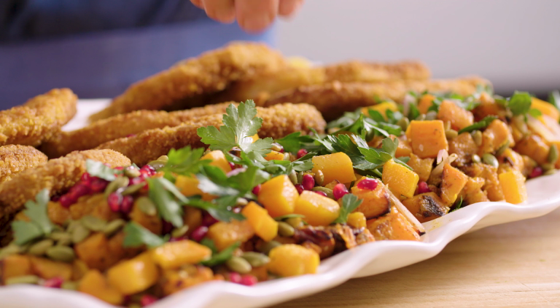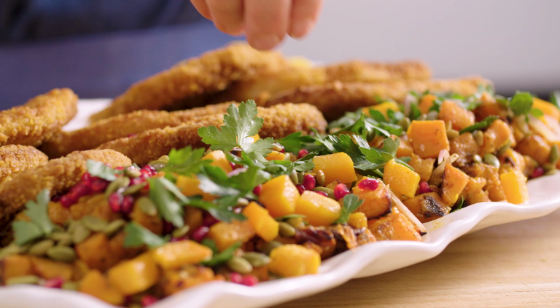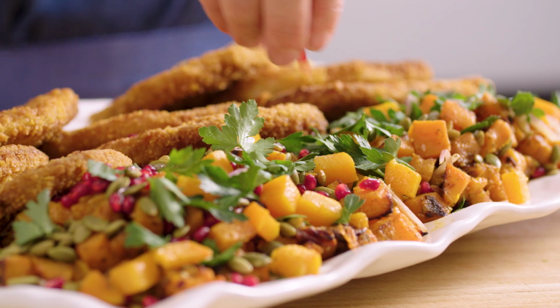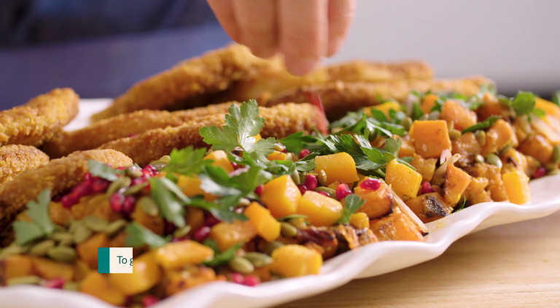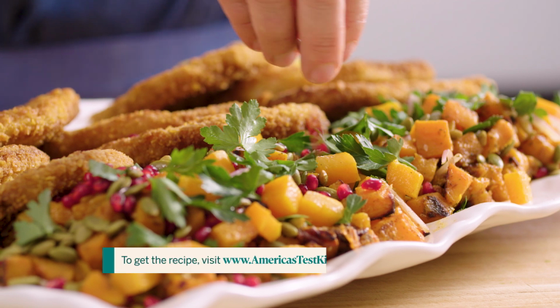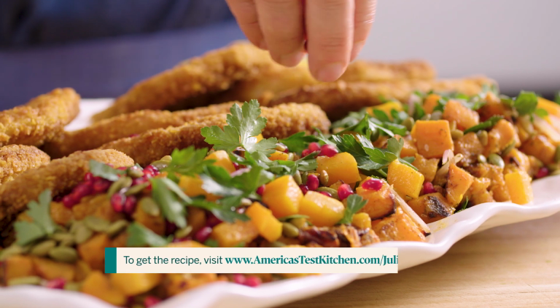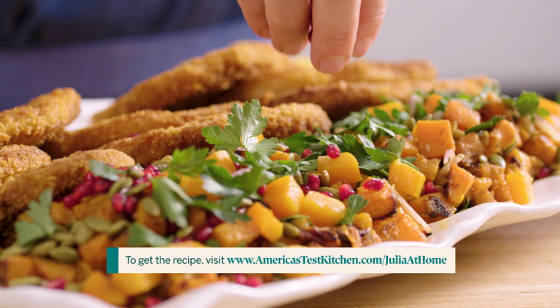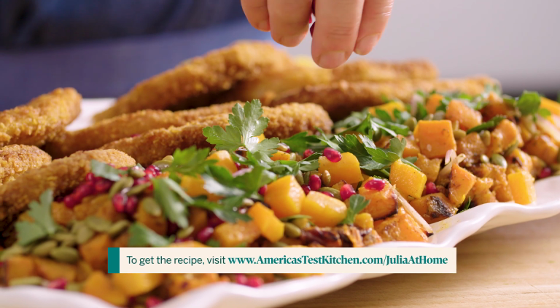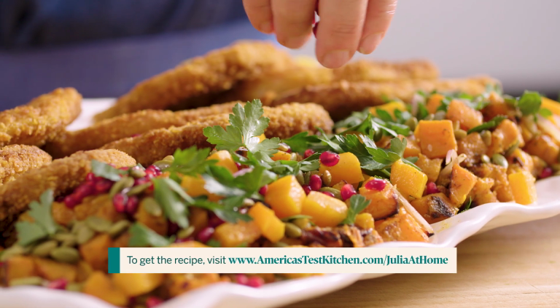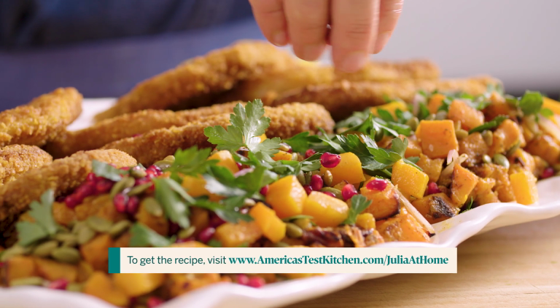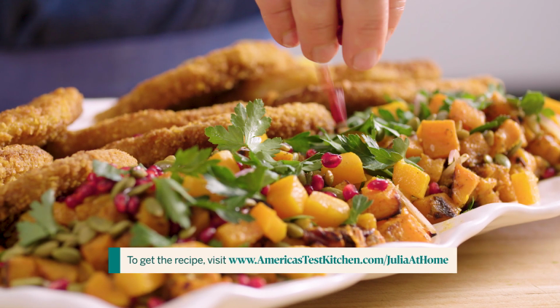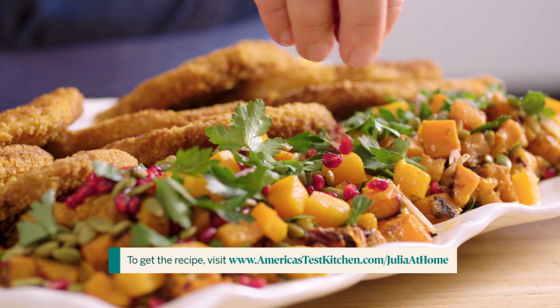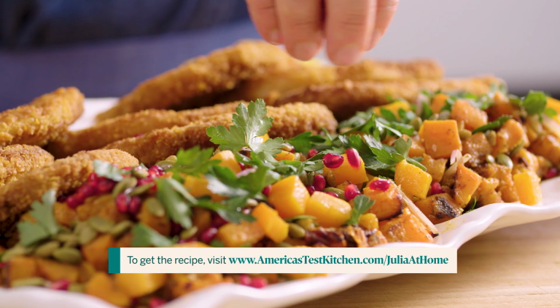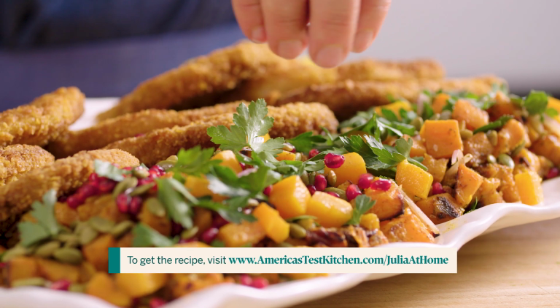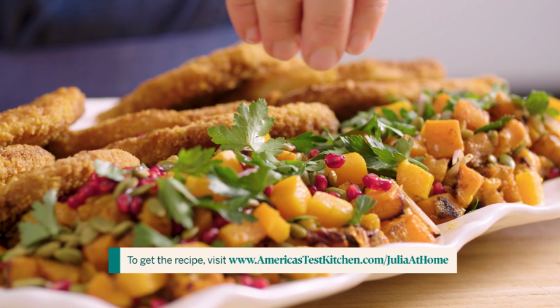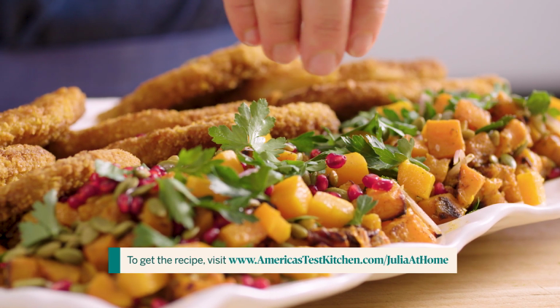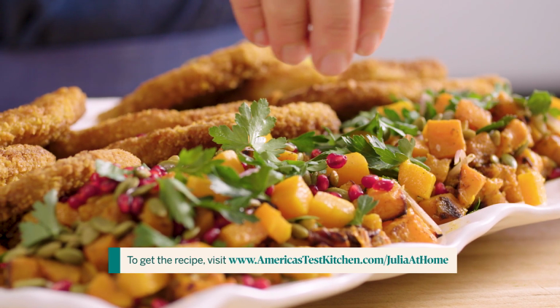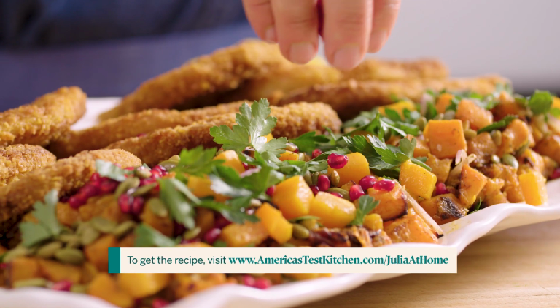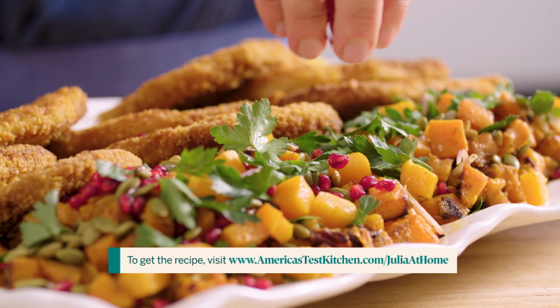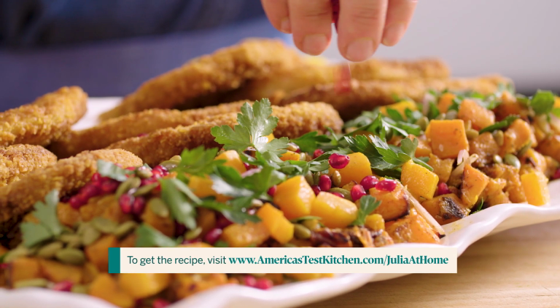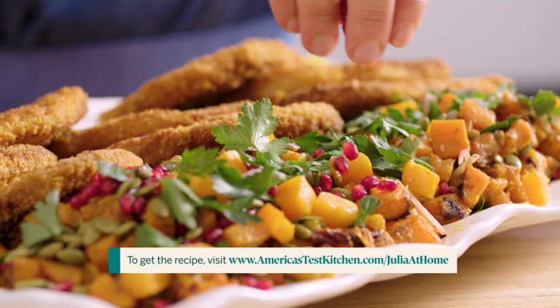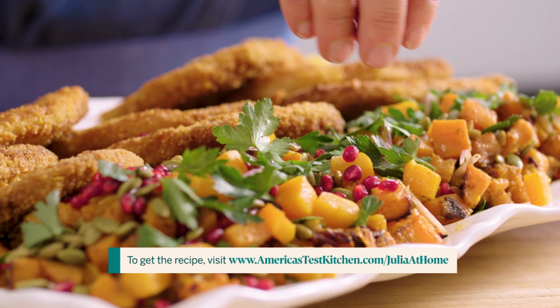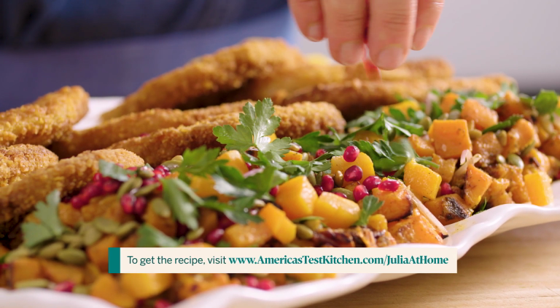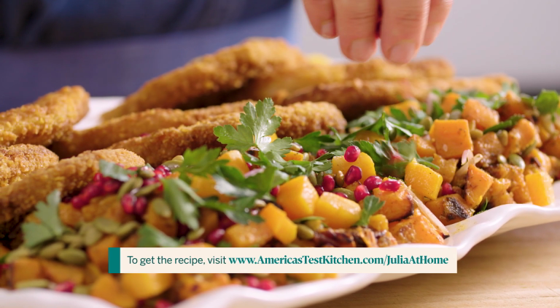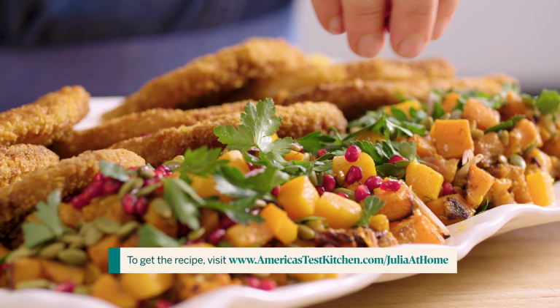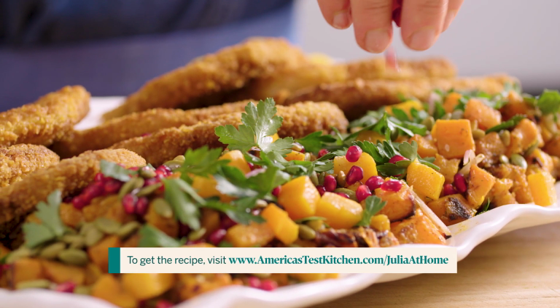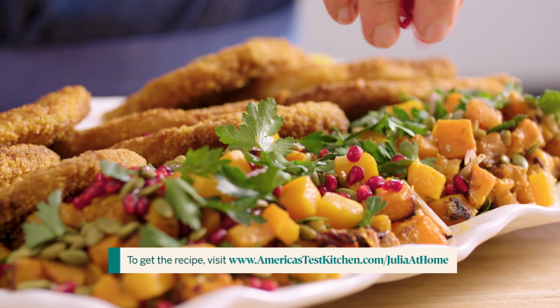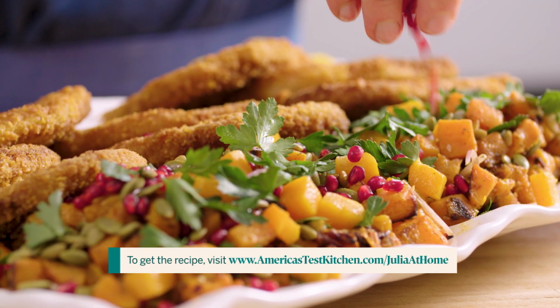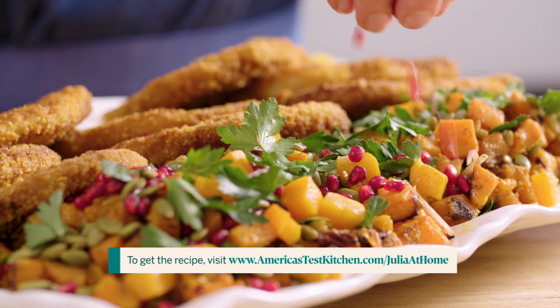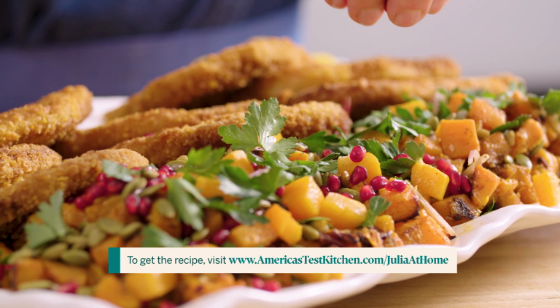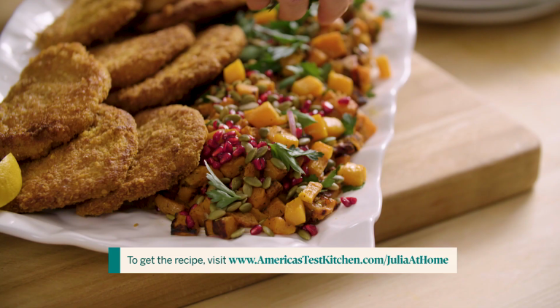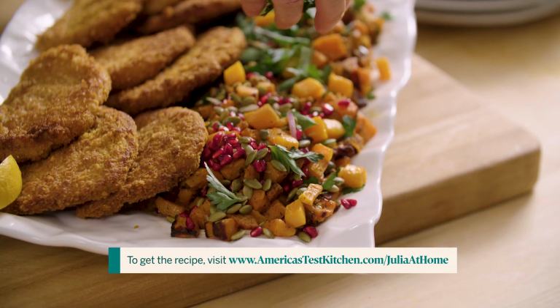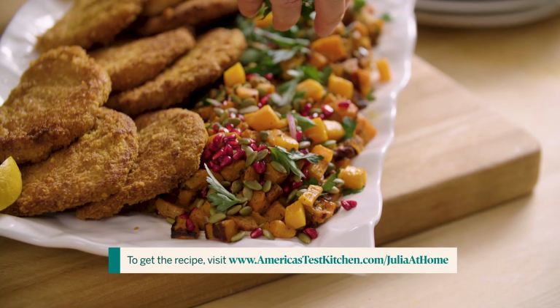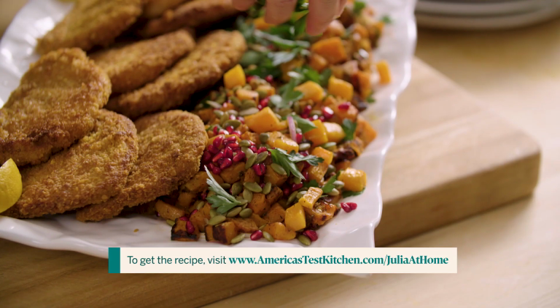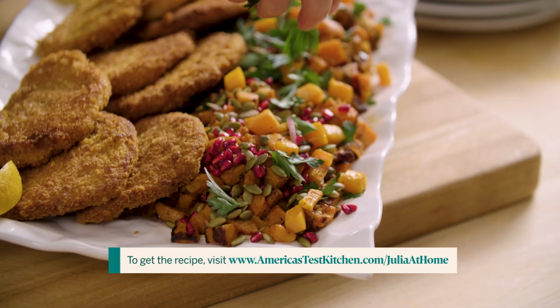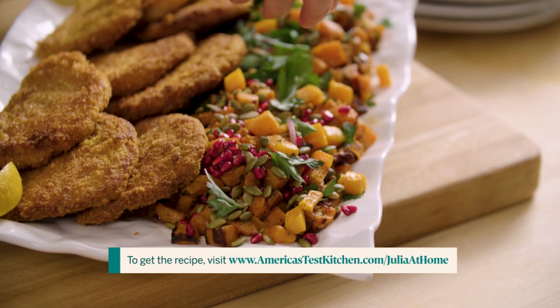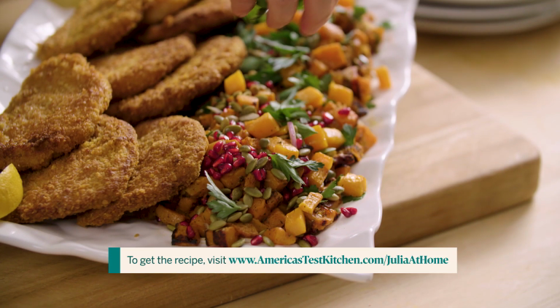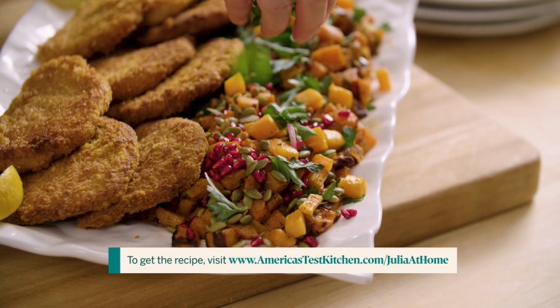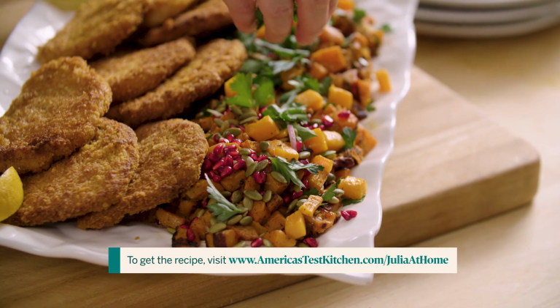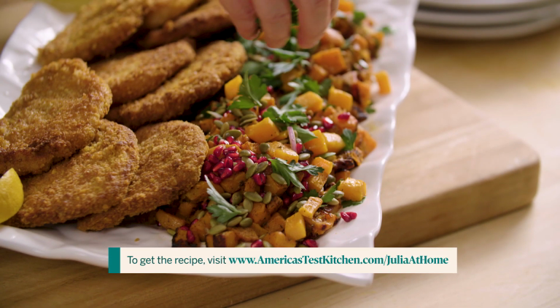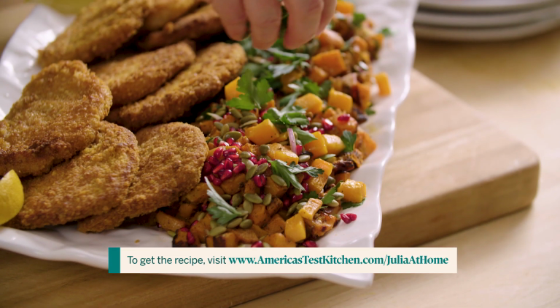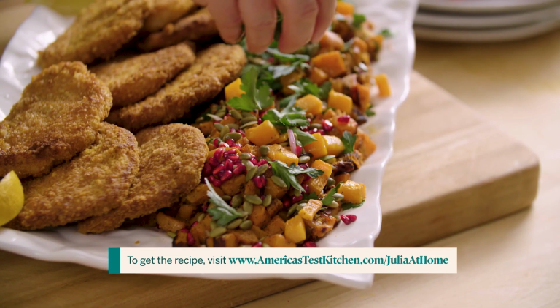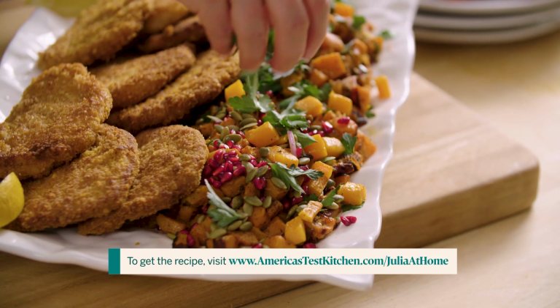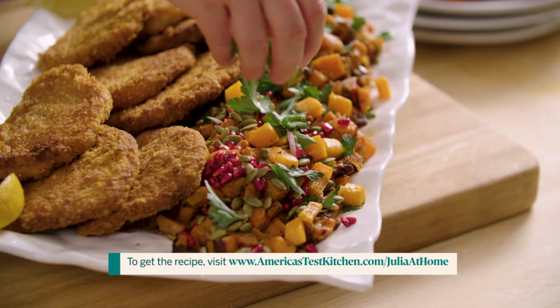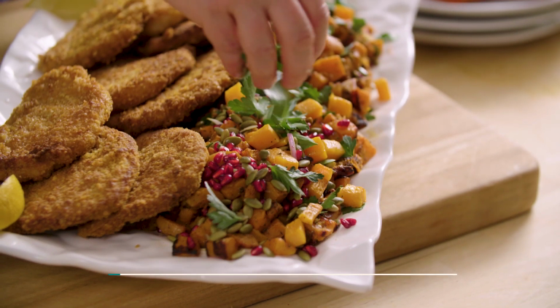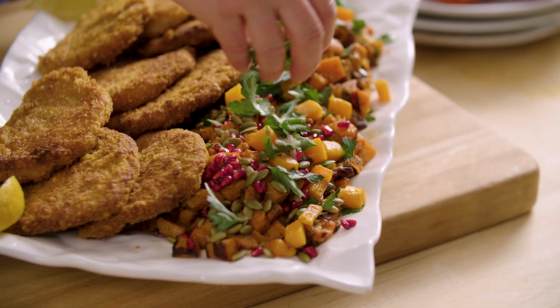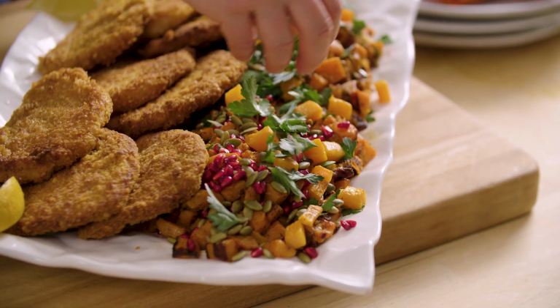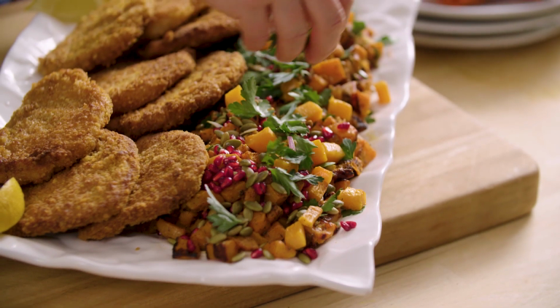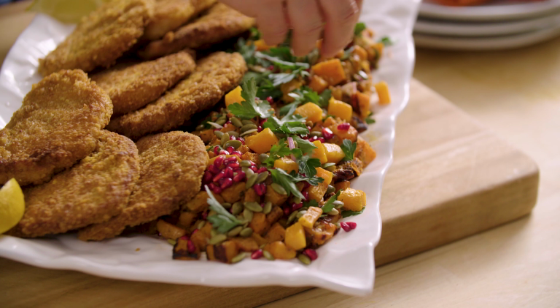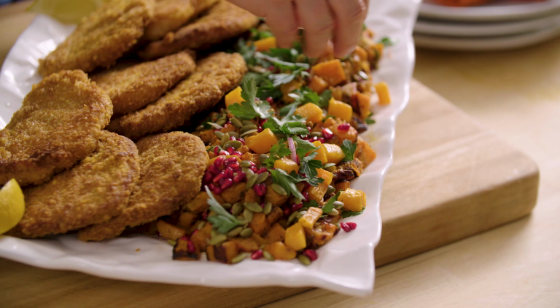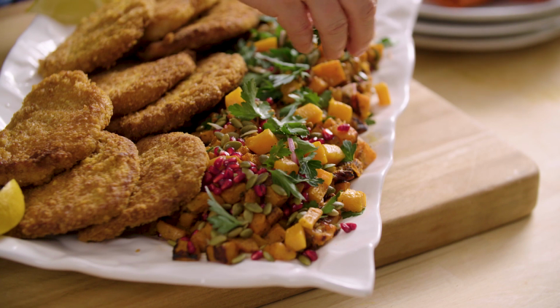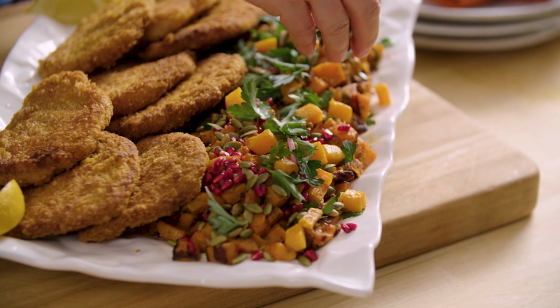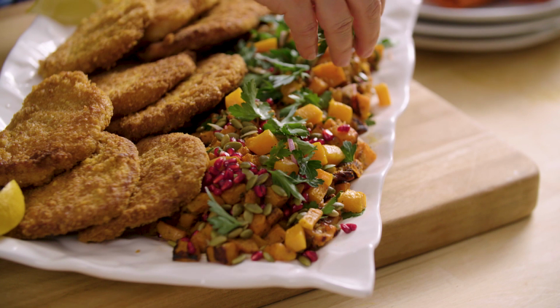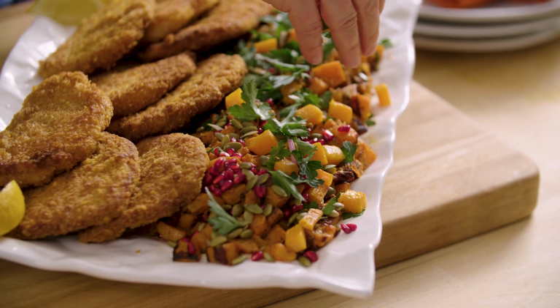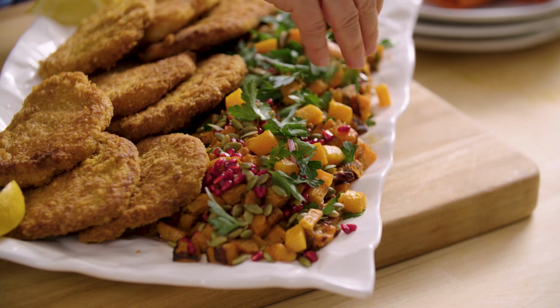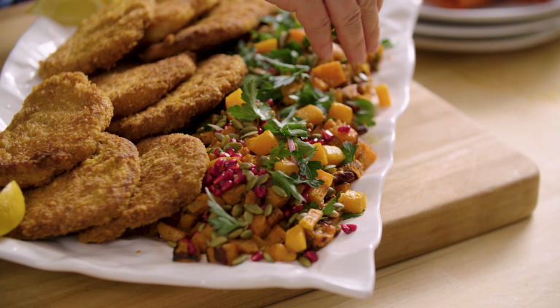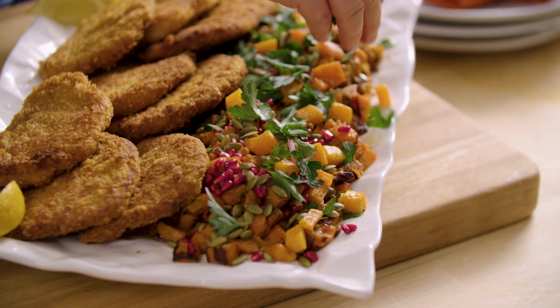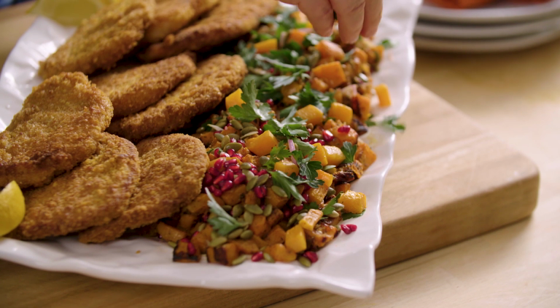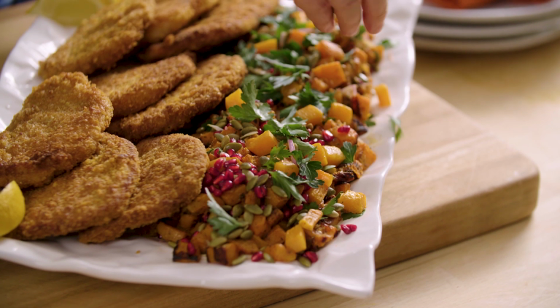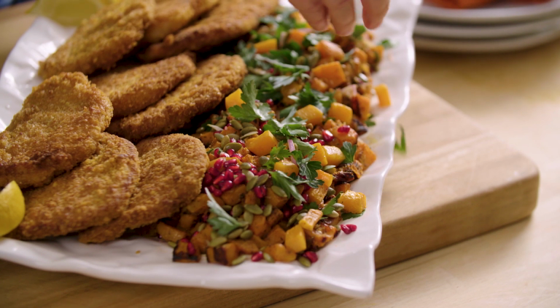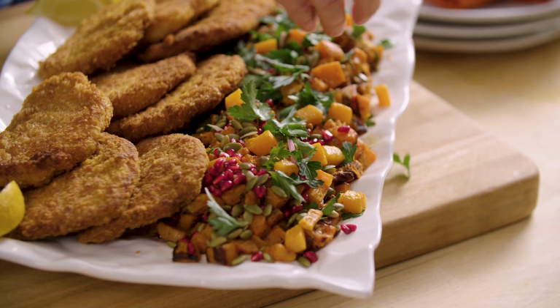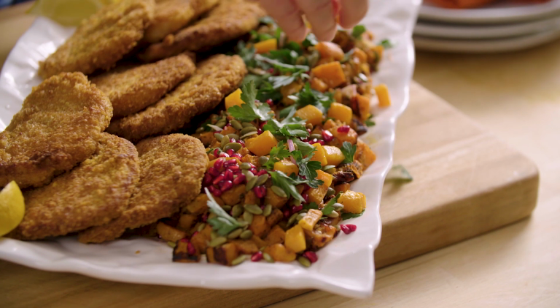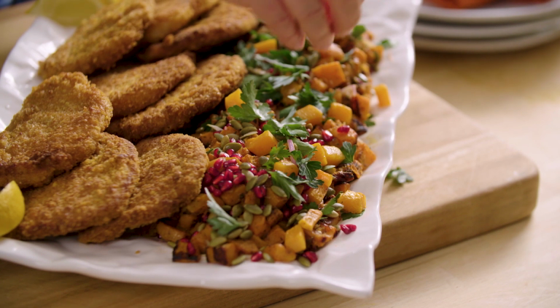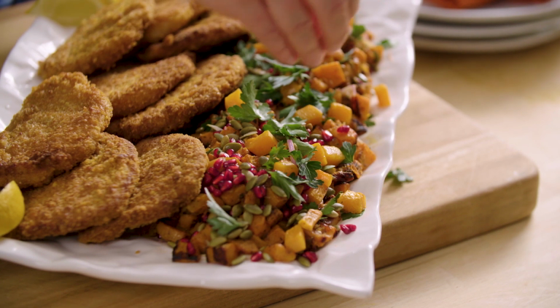Today I'm making roasted butternut squash. It's easy, but also the leftovers taste good for breakfast the next day.